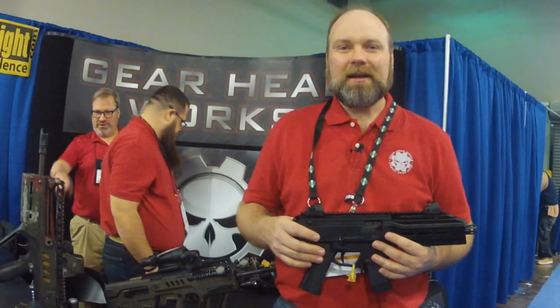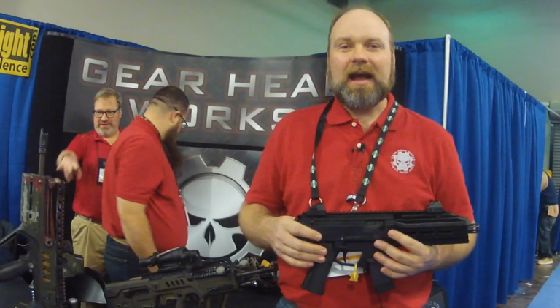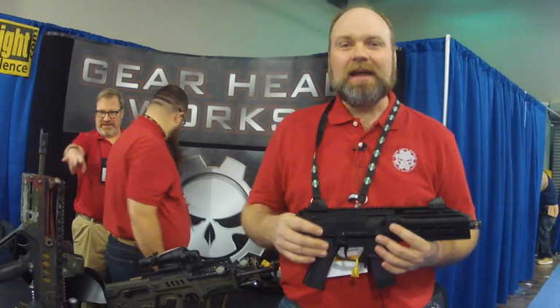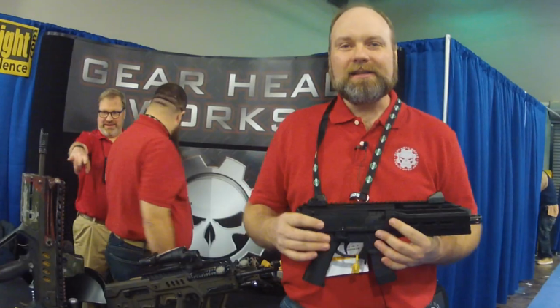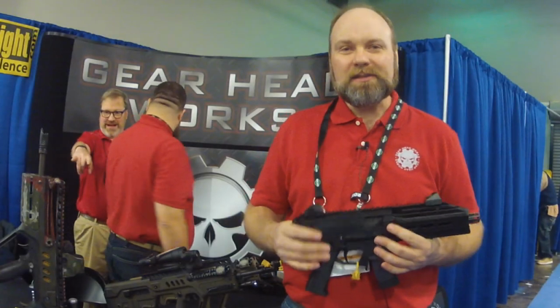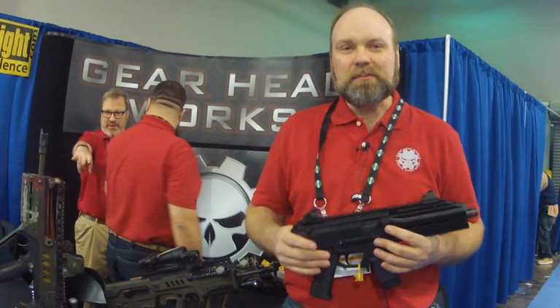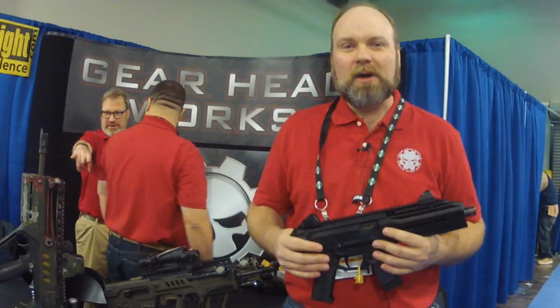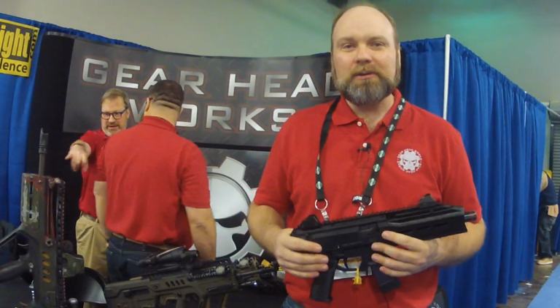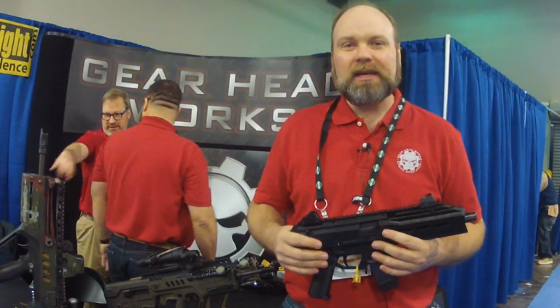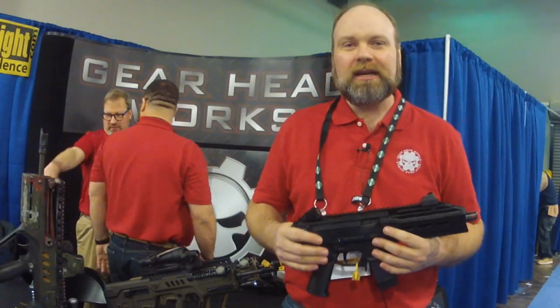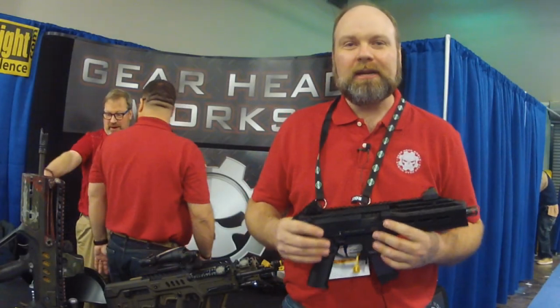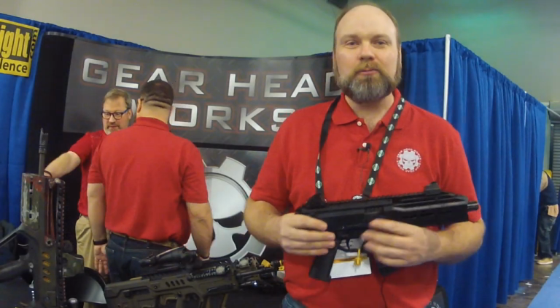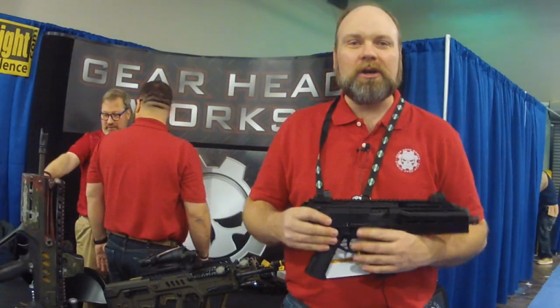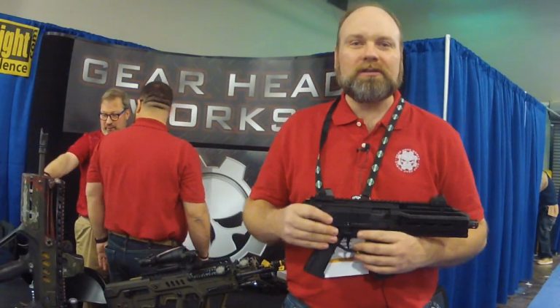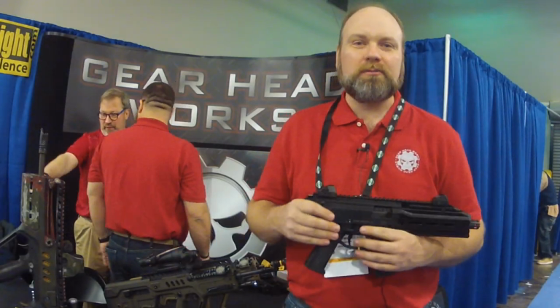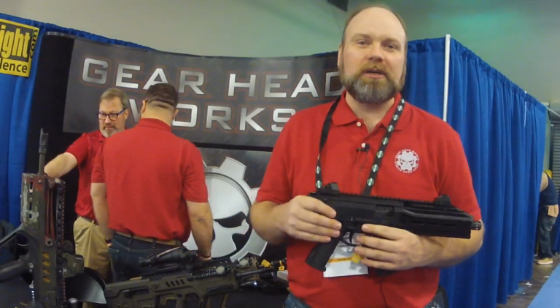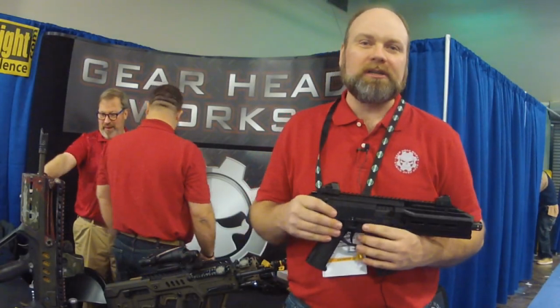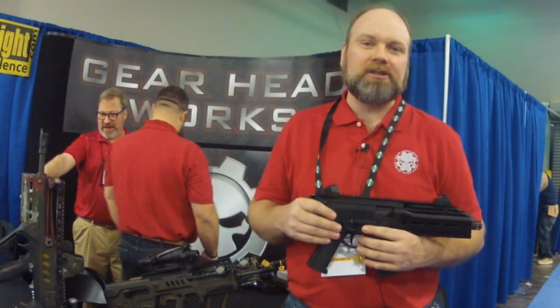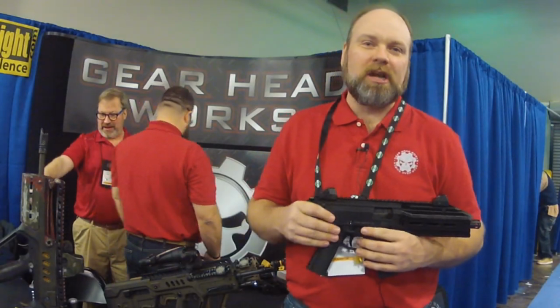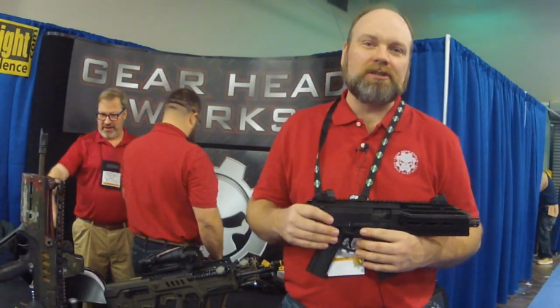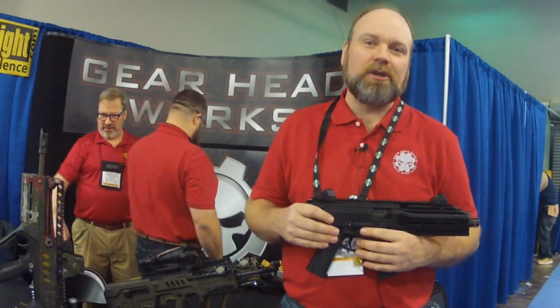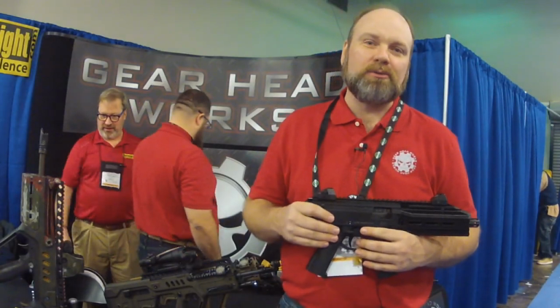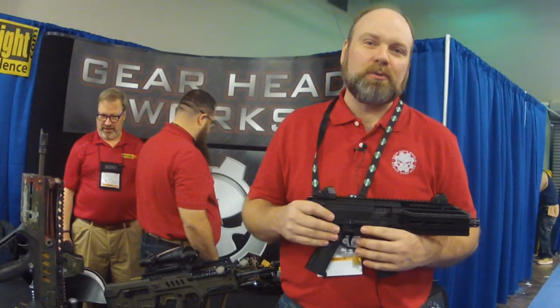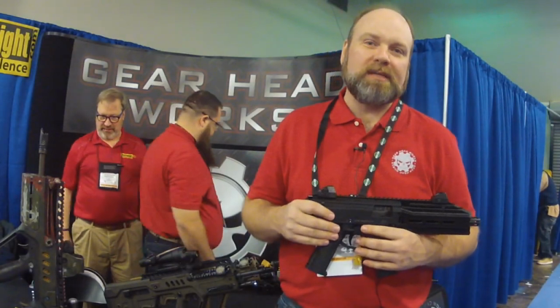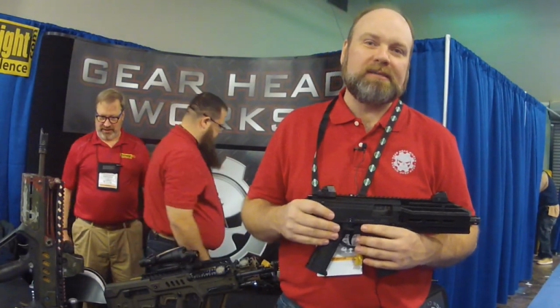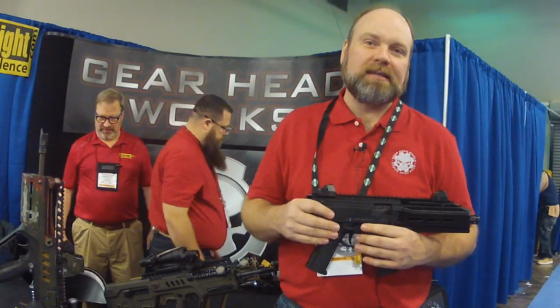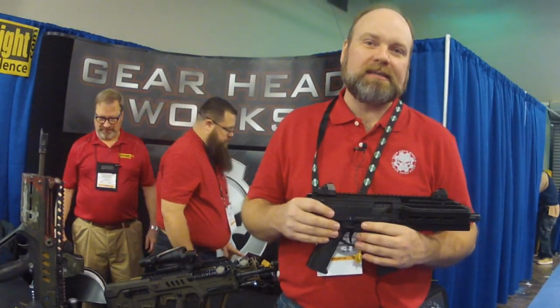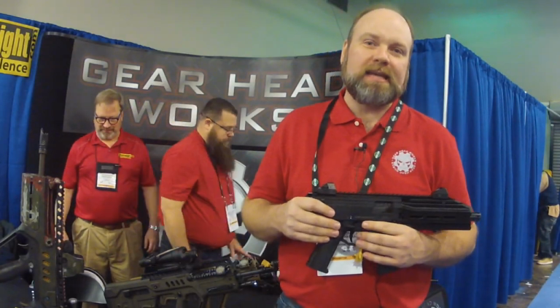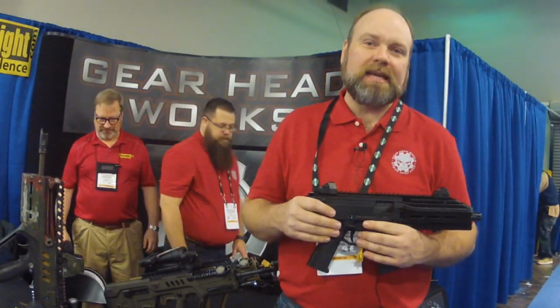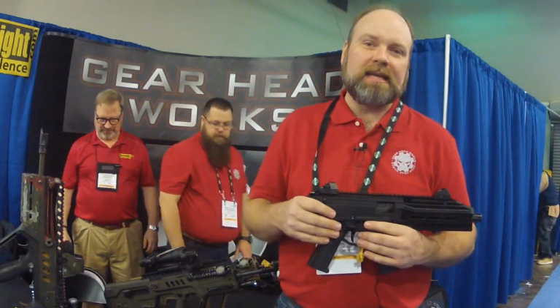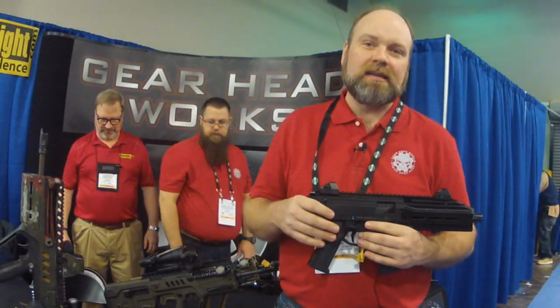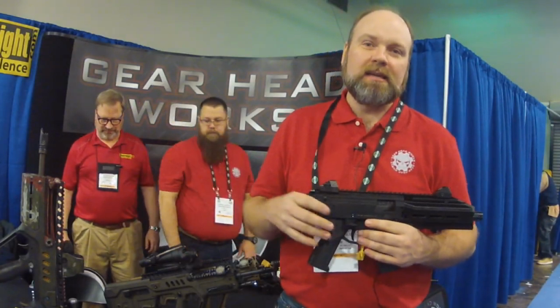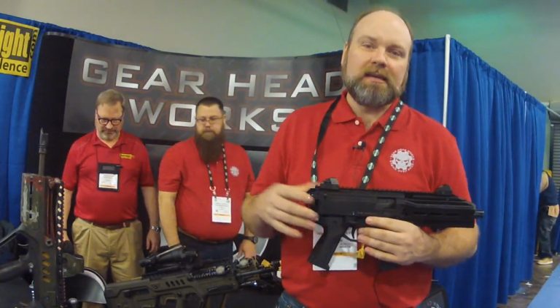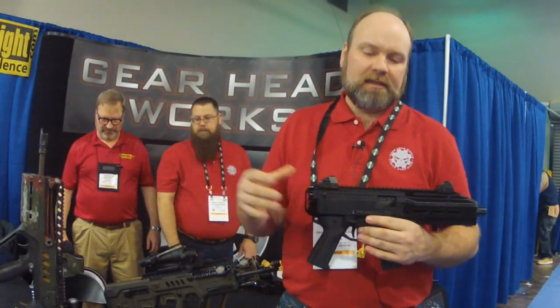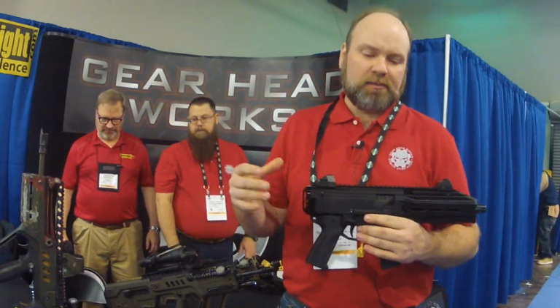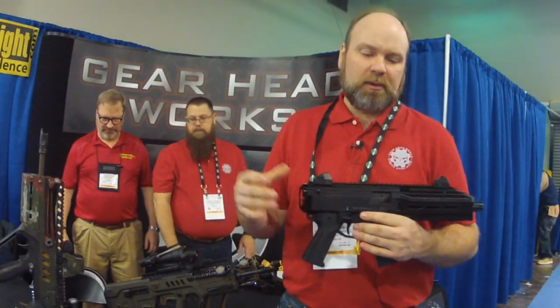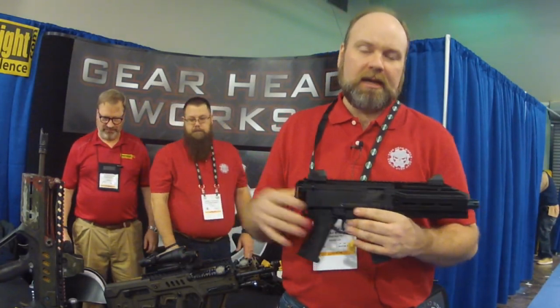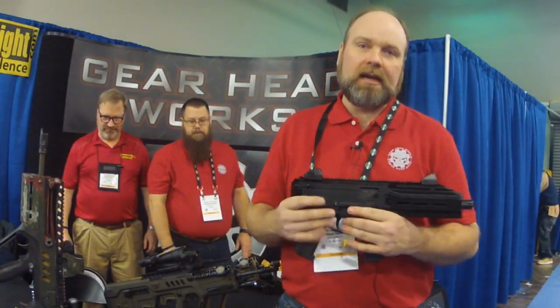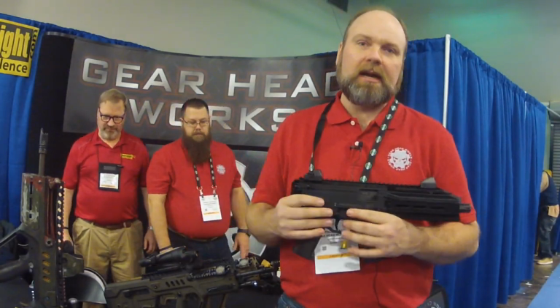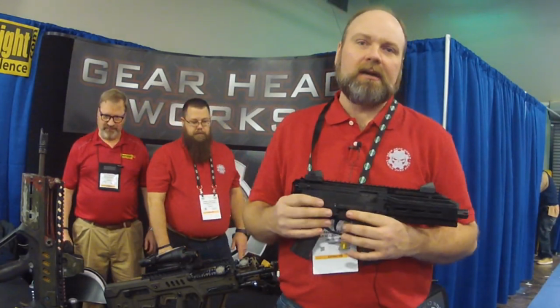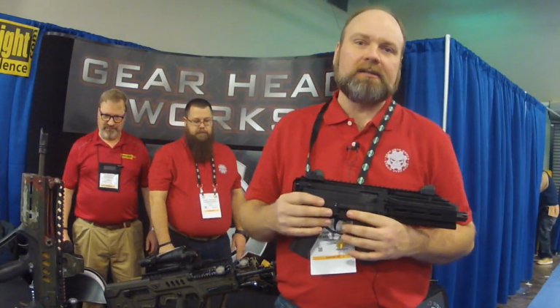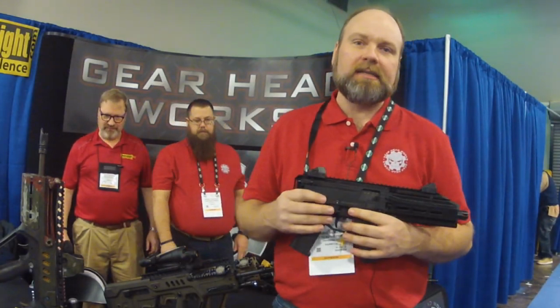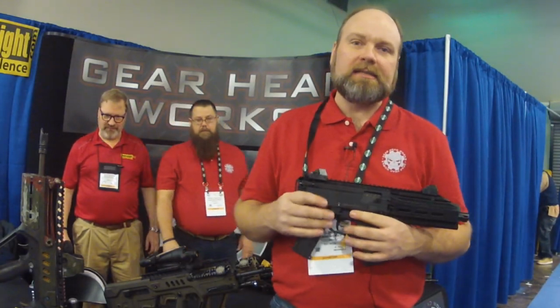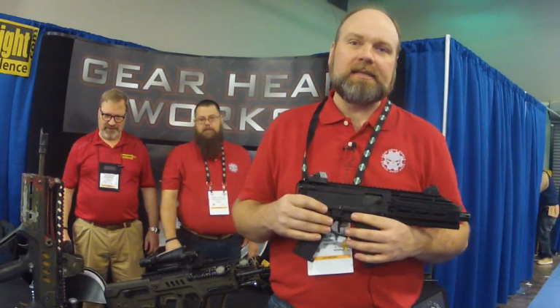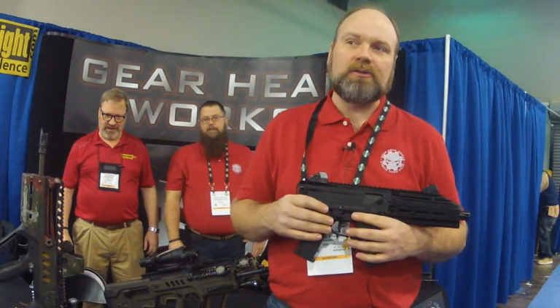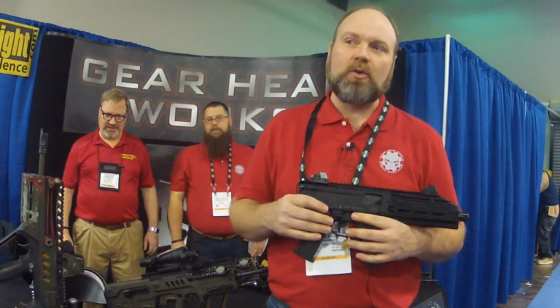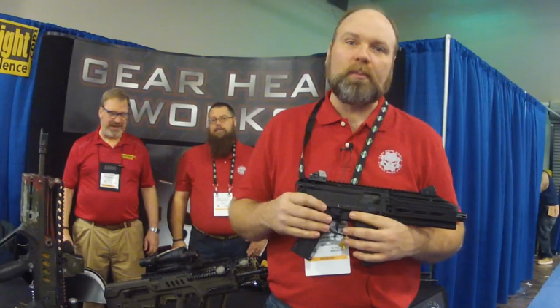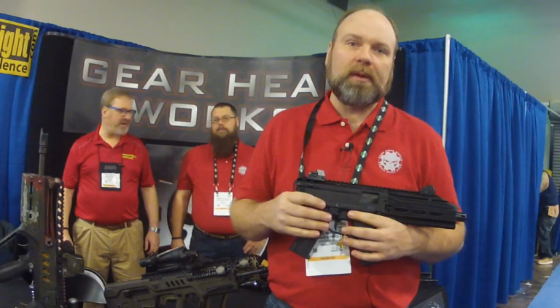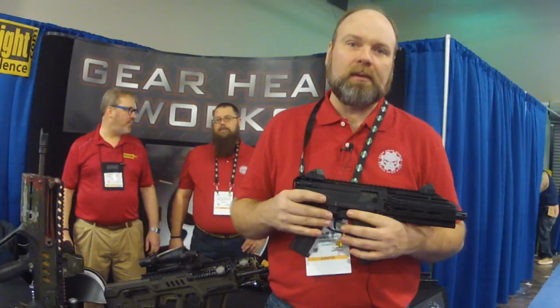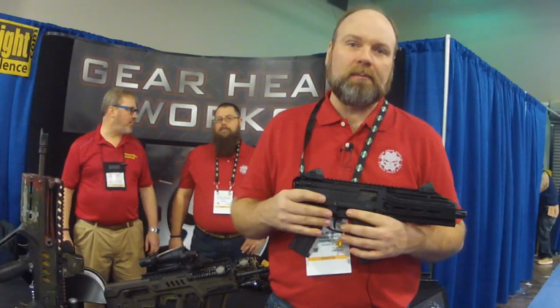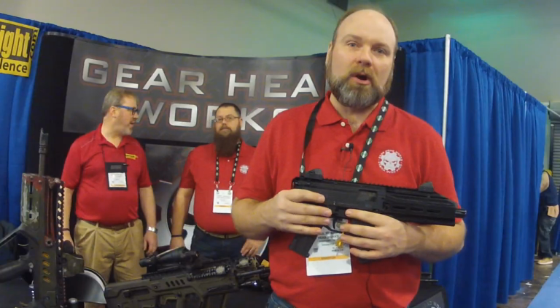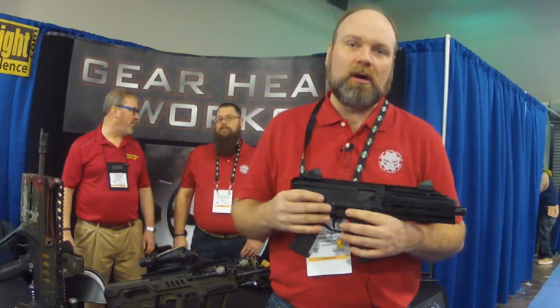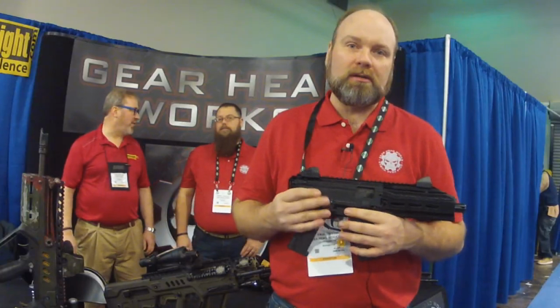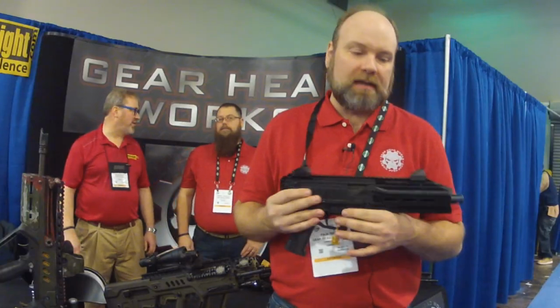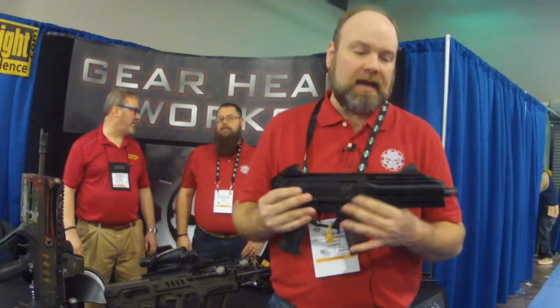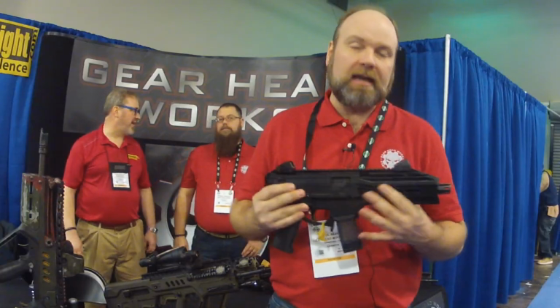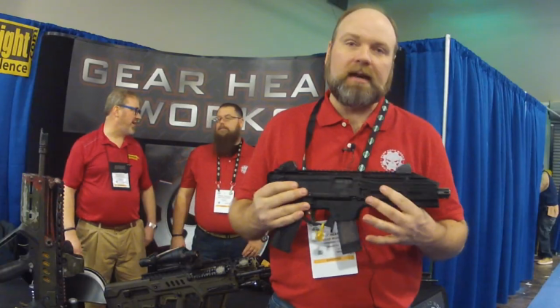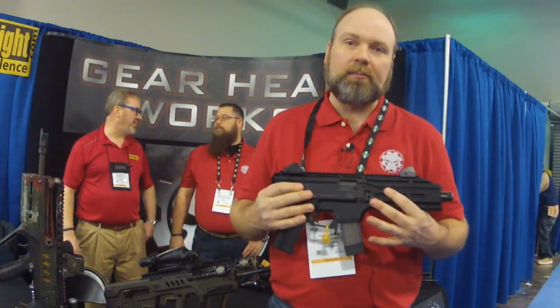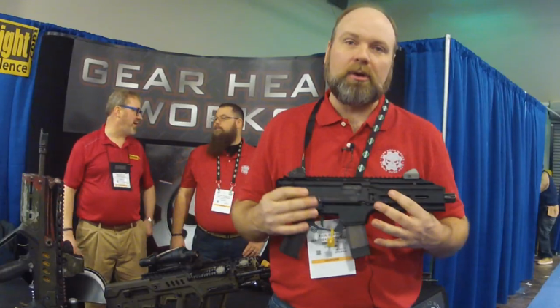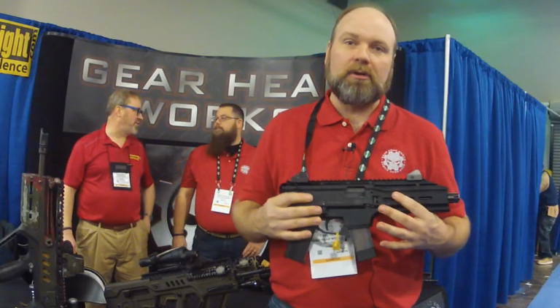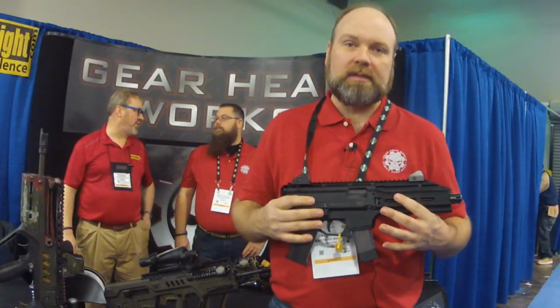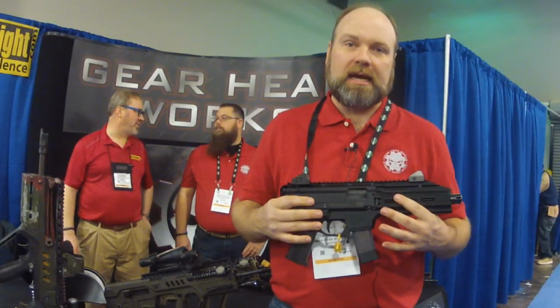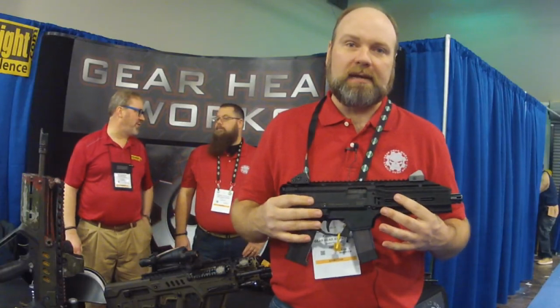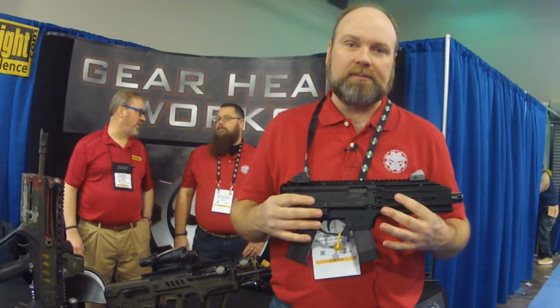Hi, this is Paul with Gearhead Works. We're at SHOT Show 2016, displaying our CZ Scorpion parts and our prototypes.